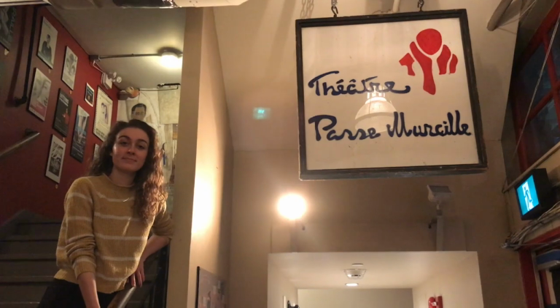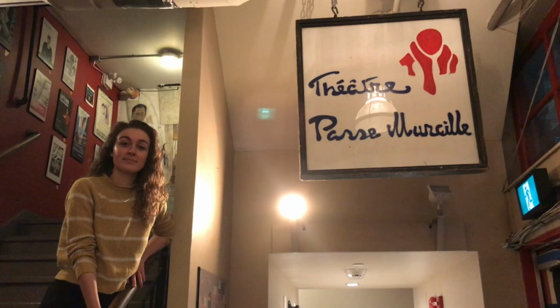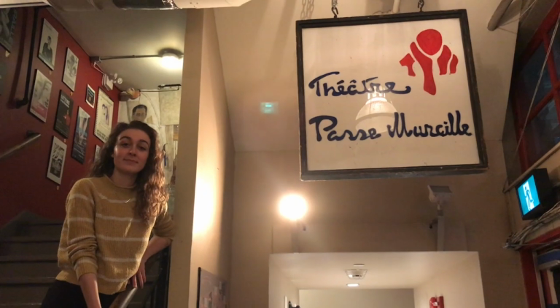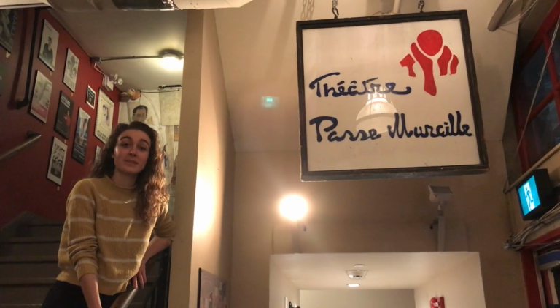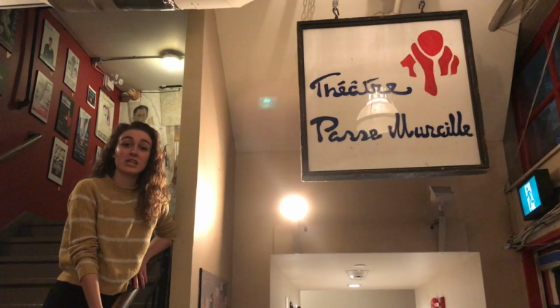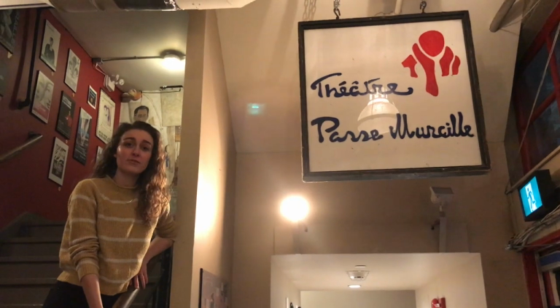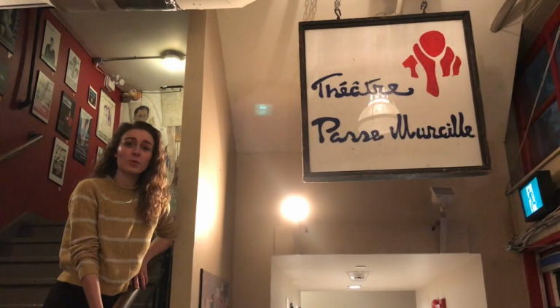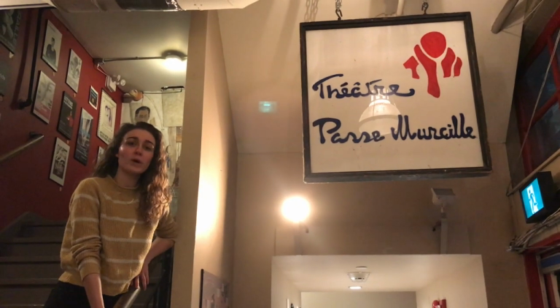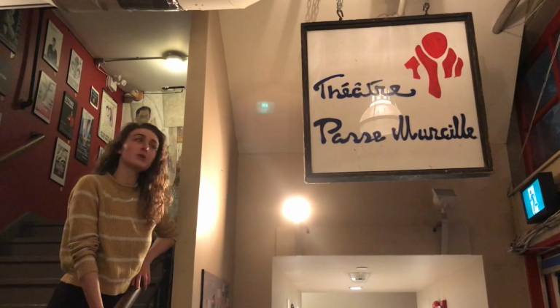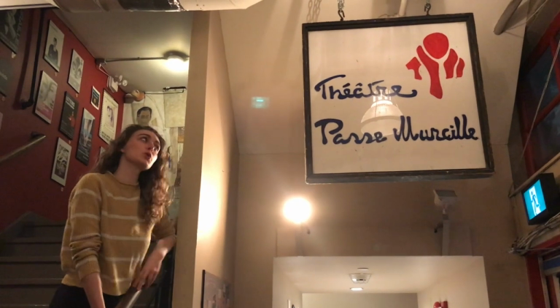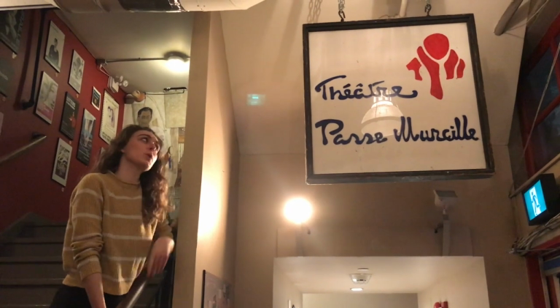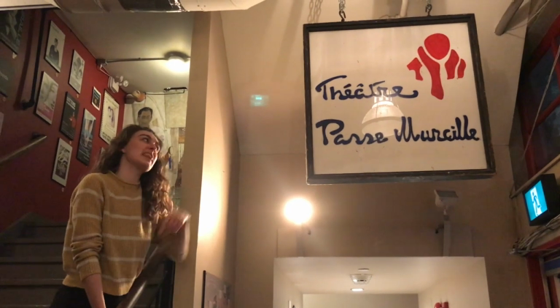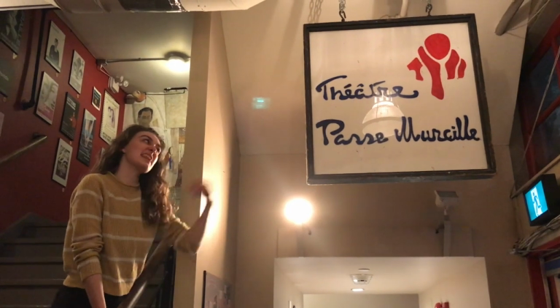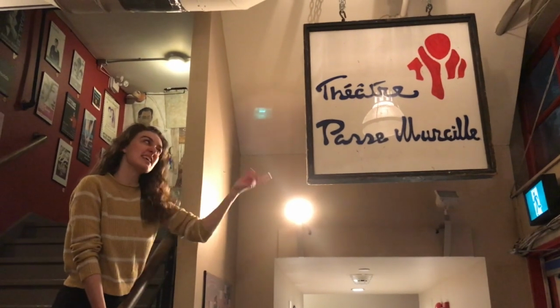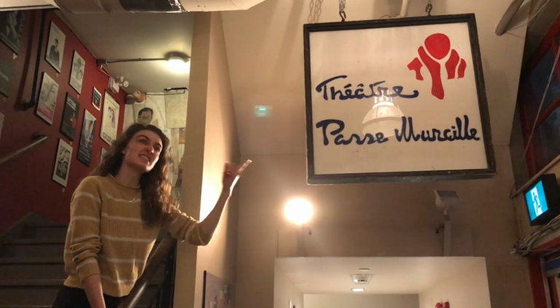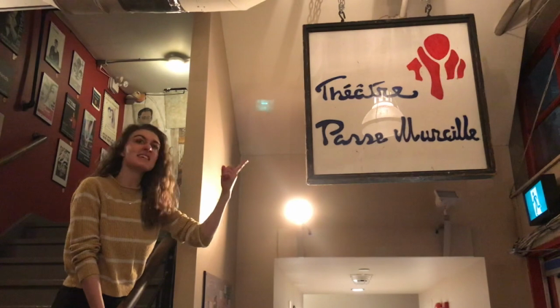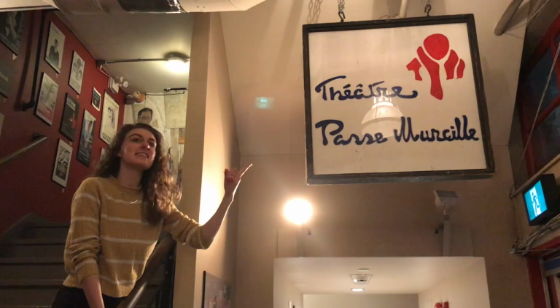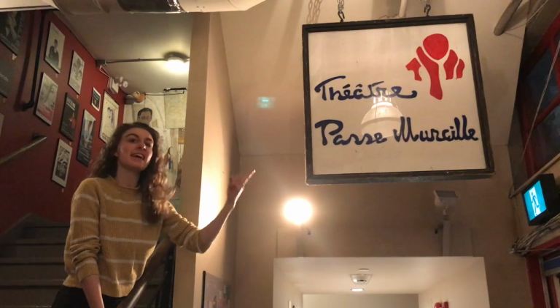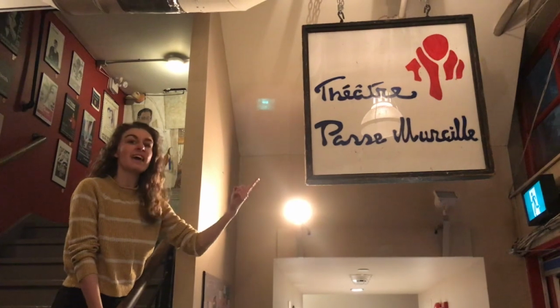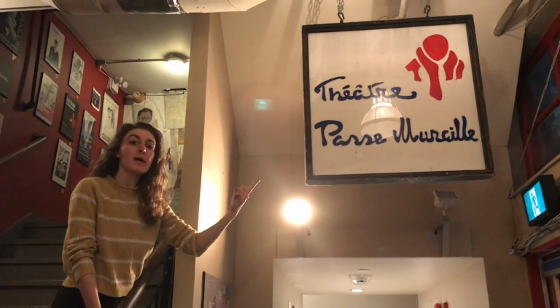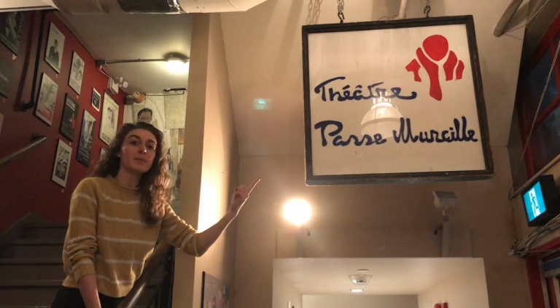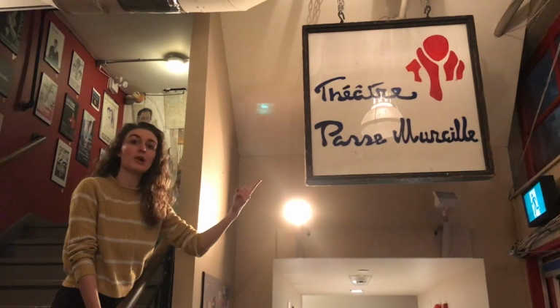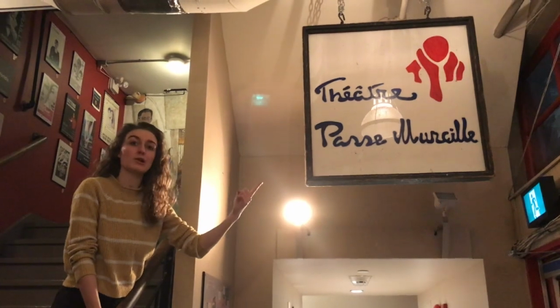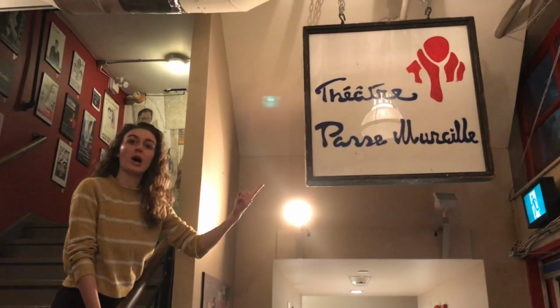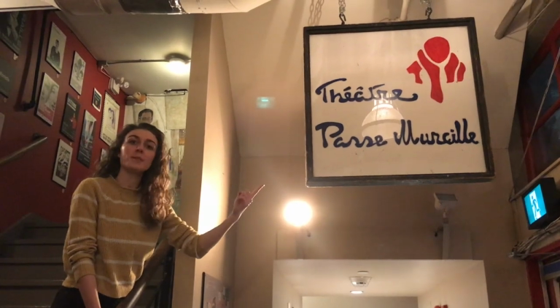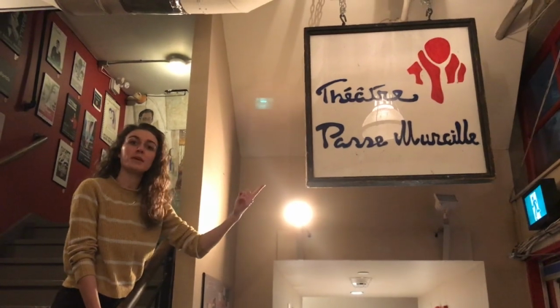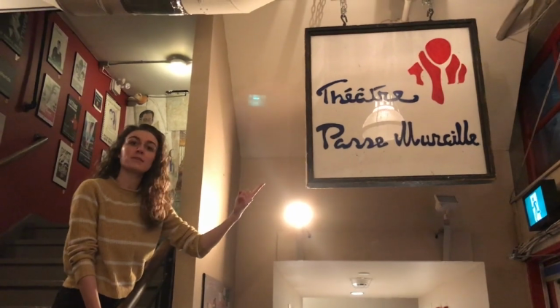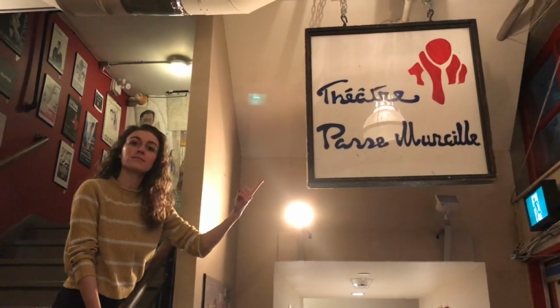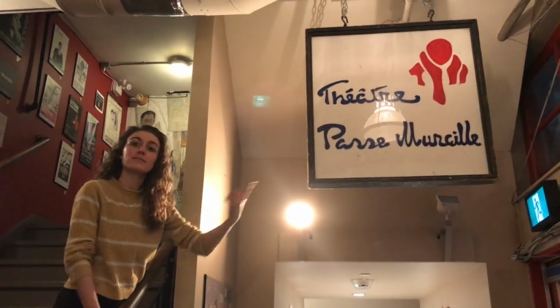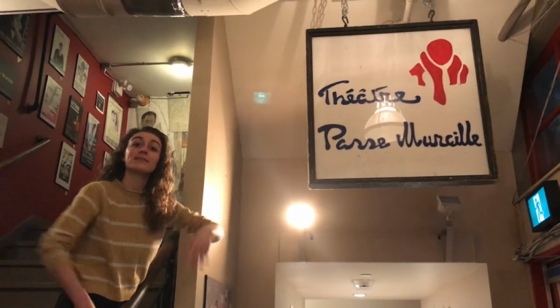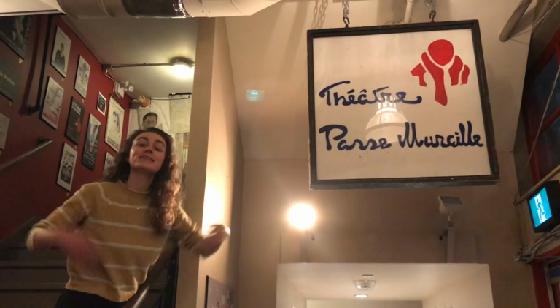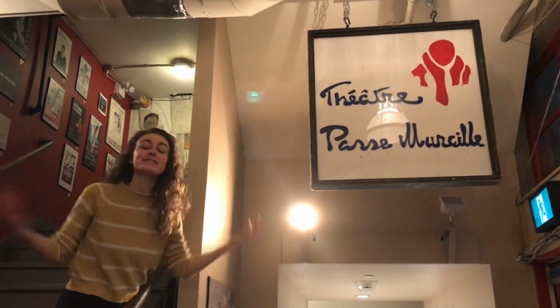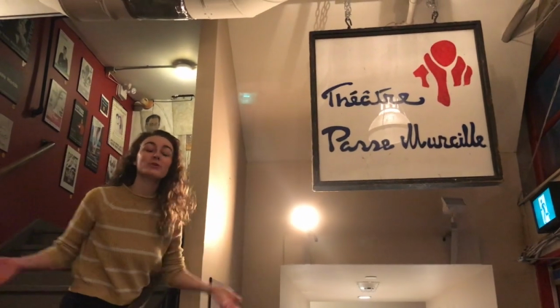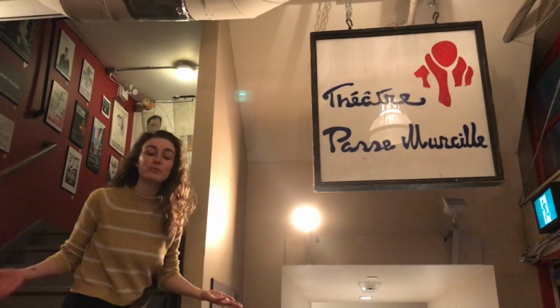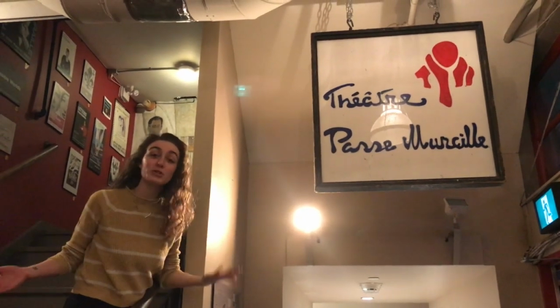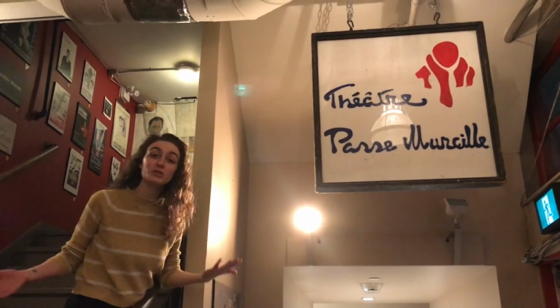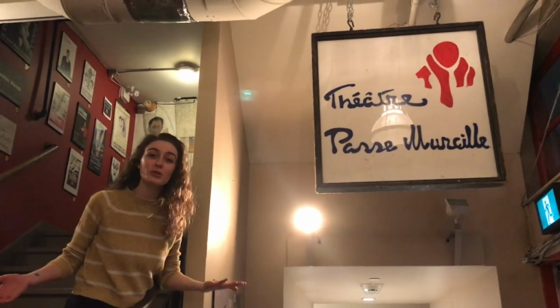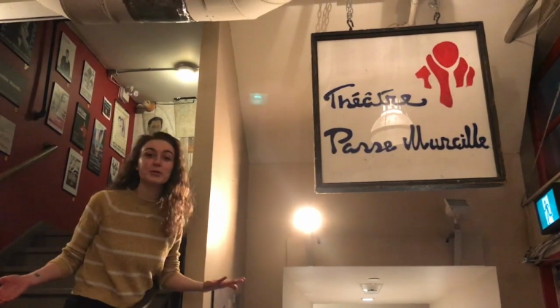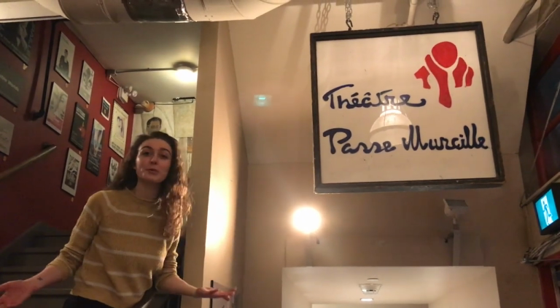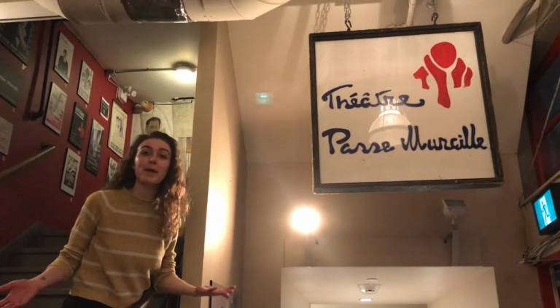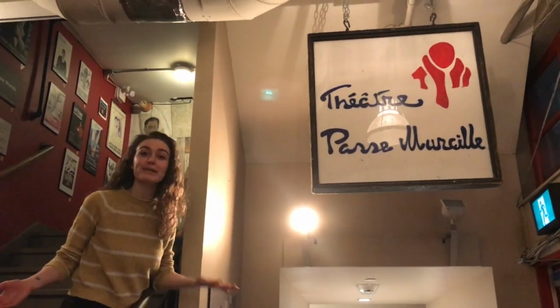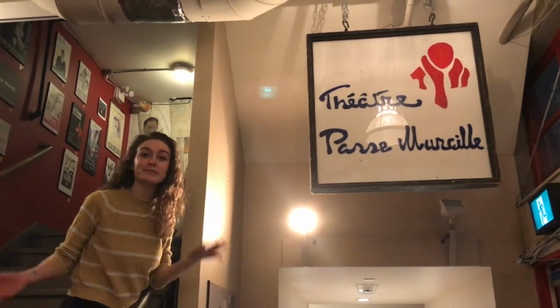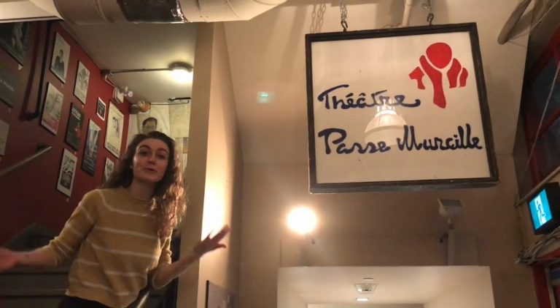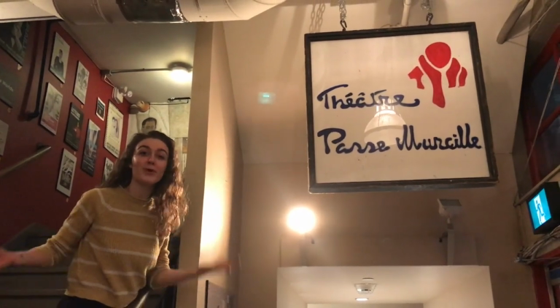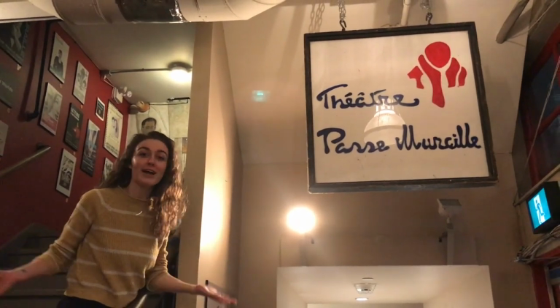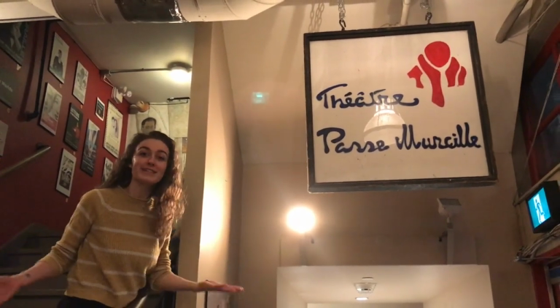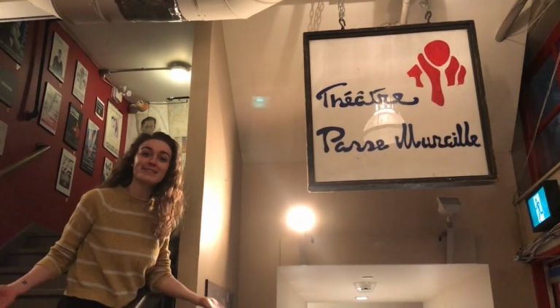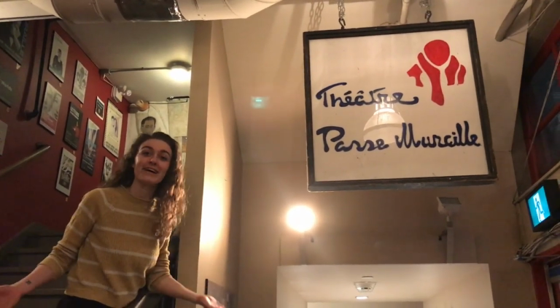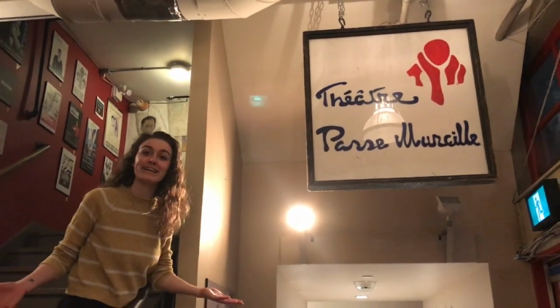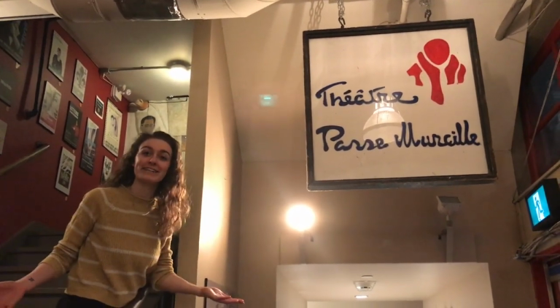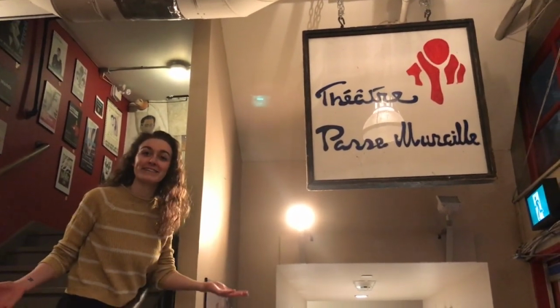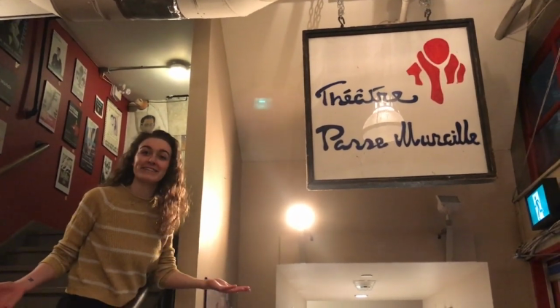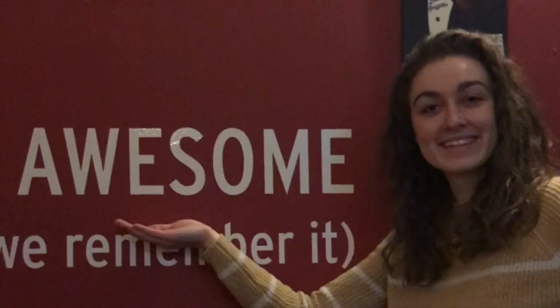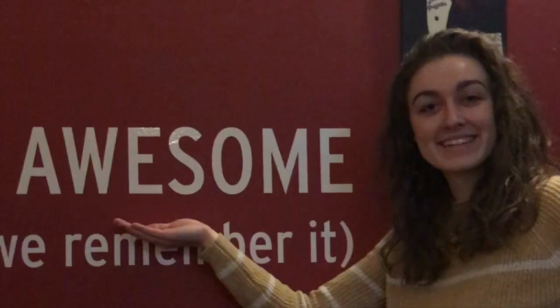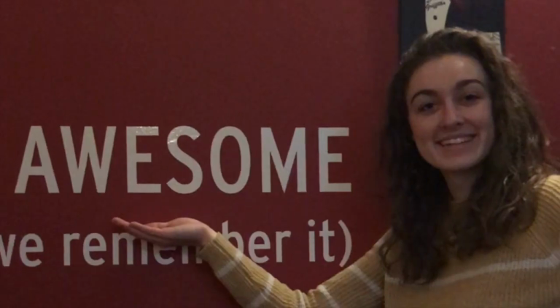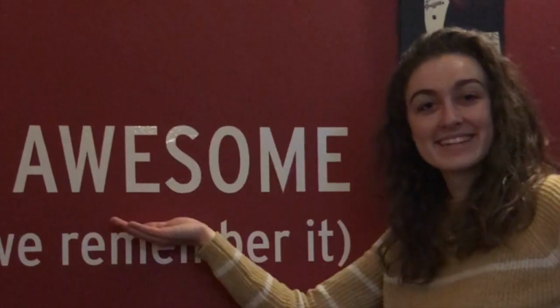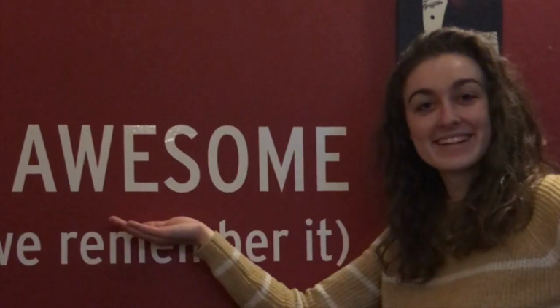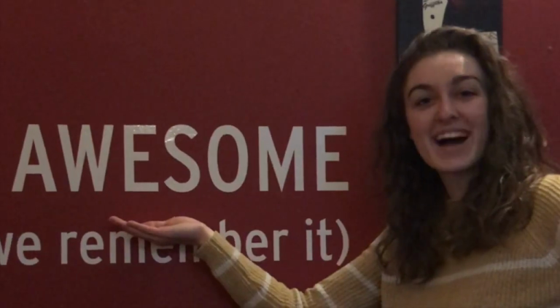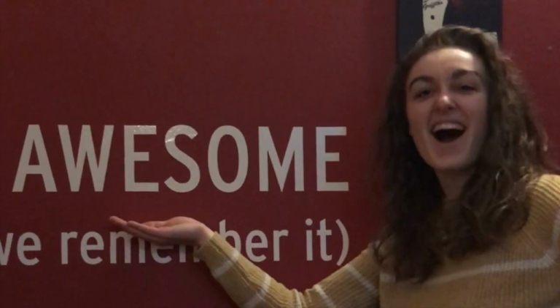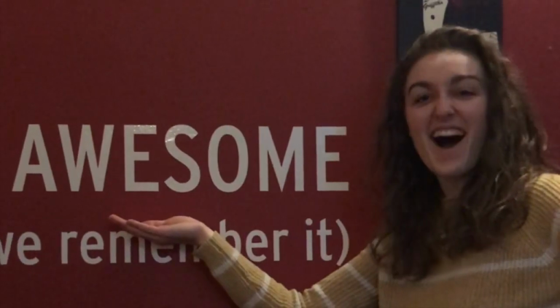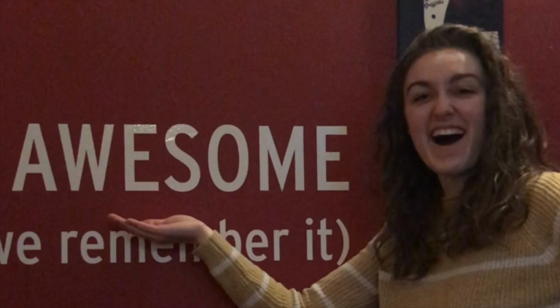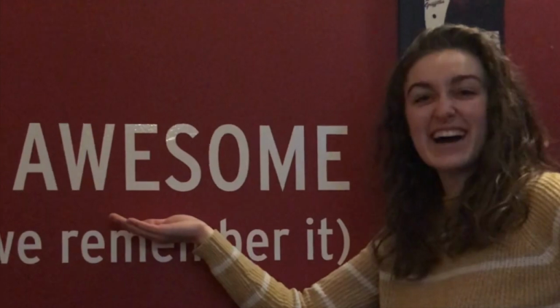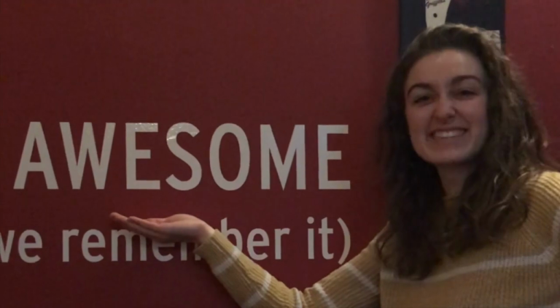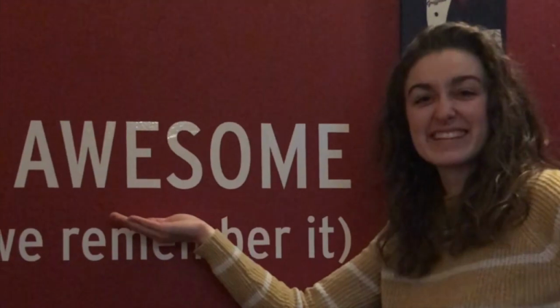You ever wonder what this is hanging up in our lobby? It's the original Theatre Passe-Muraille sign! Awesome!